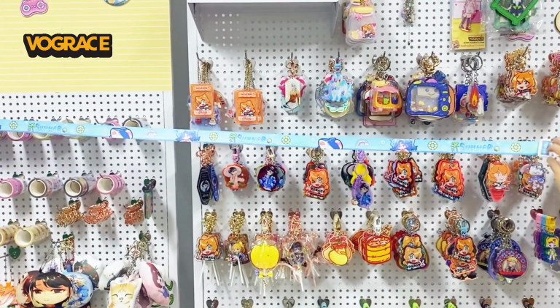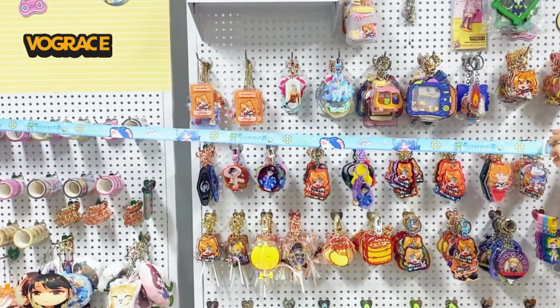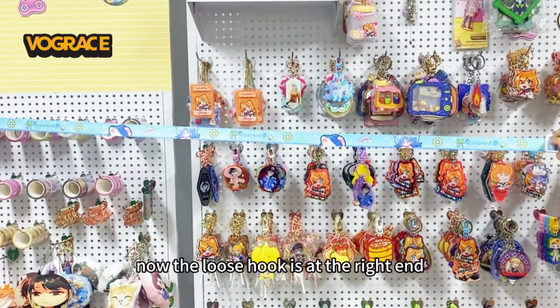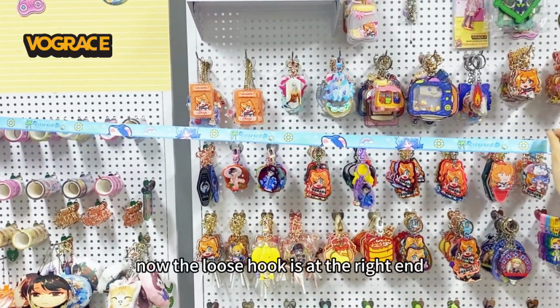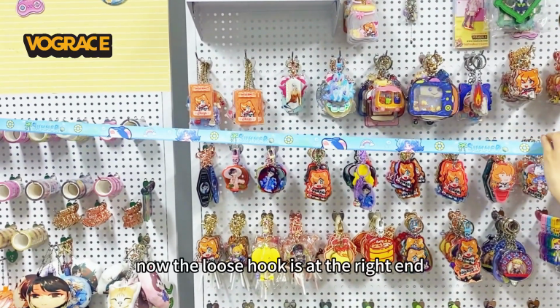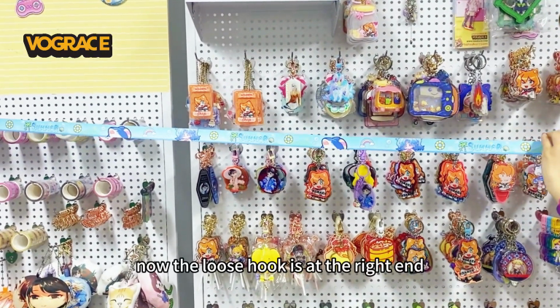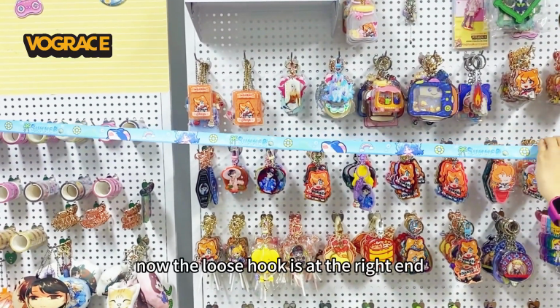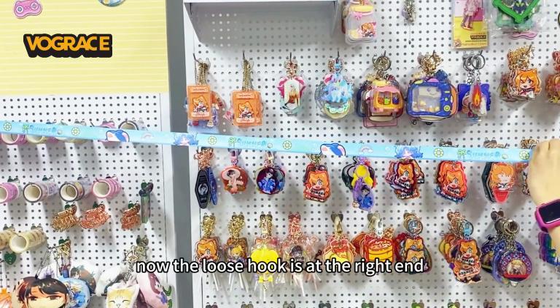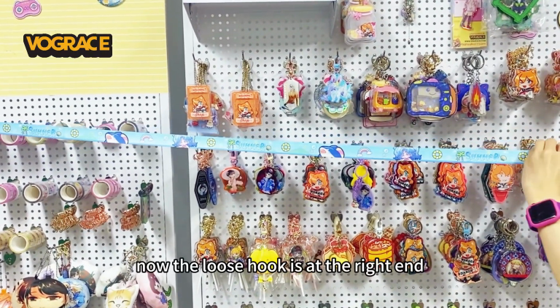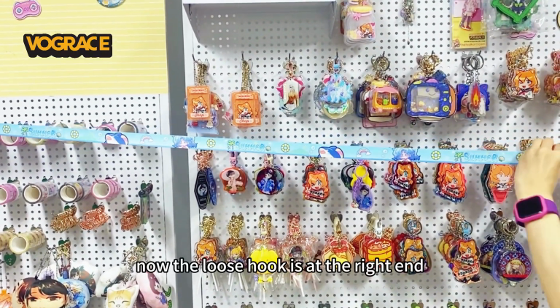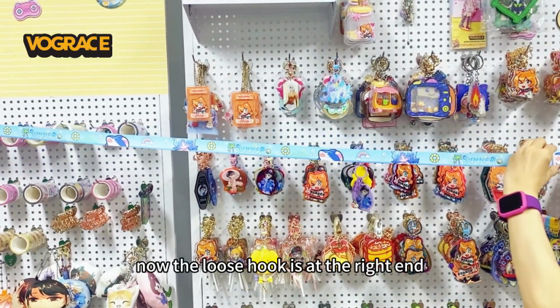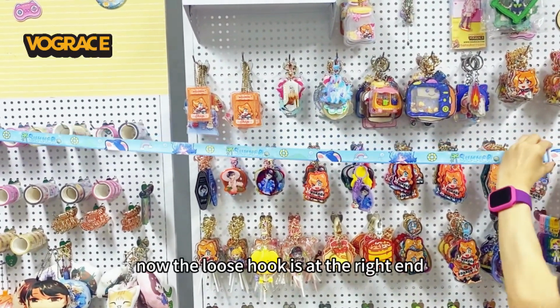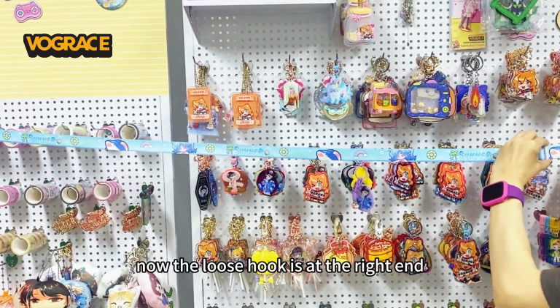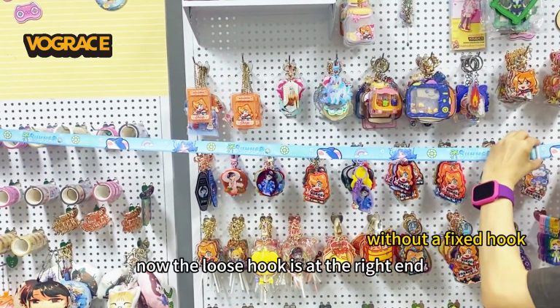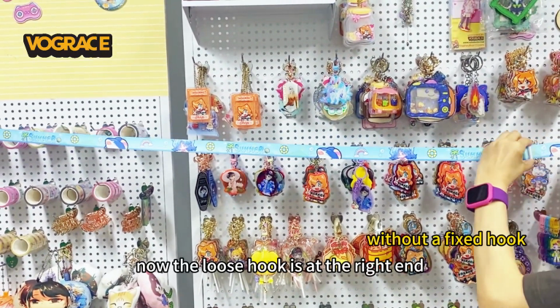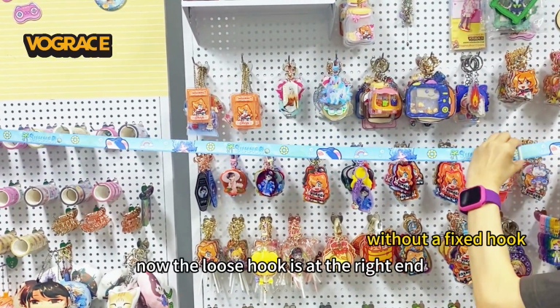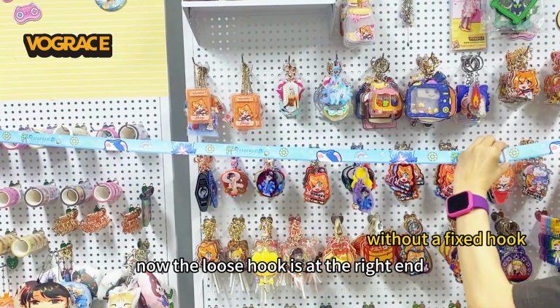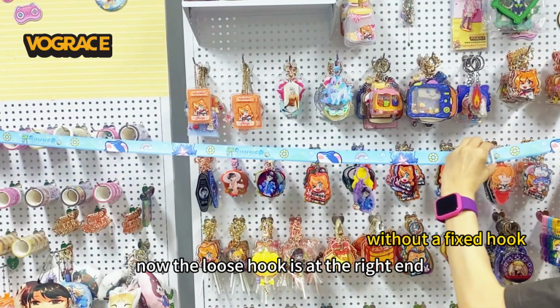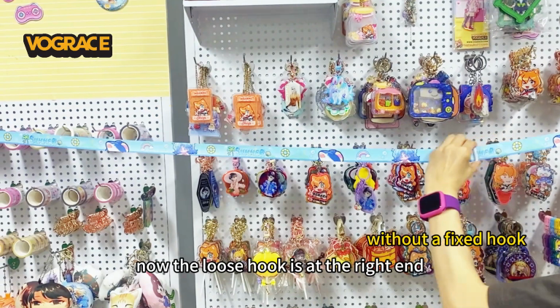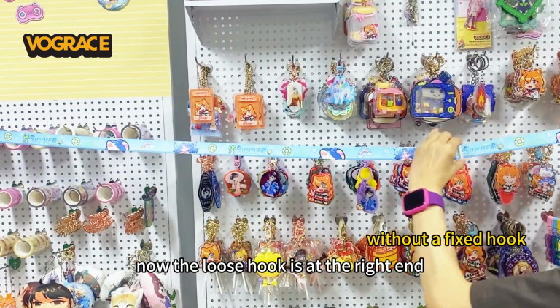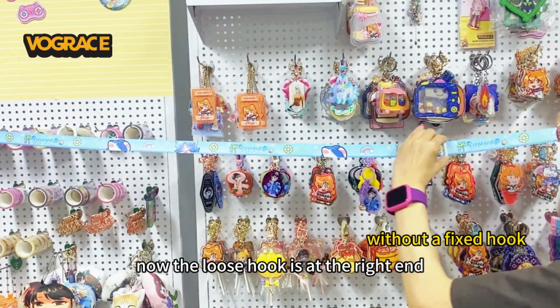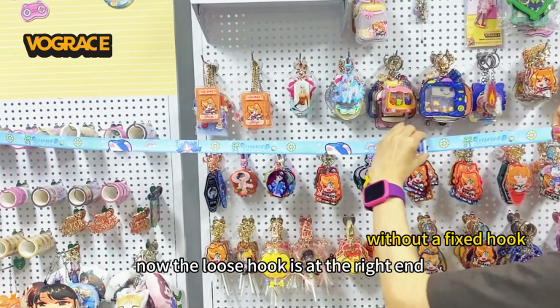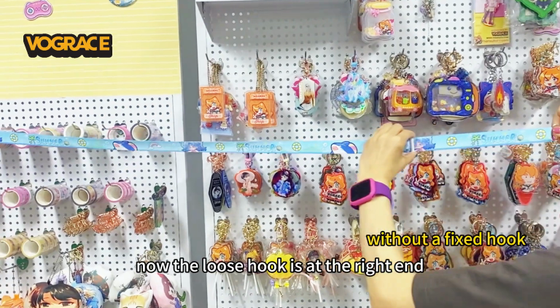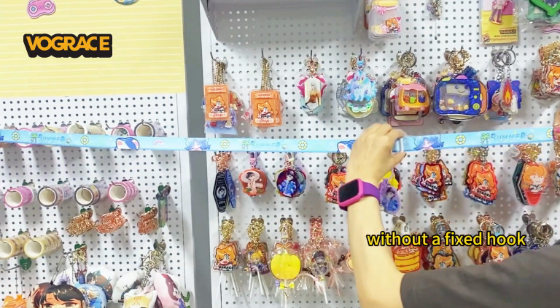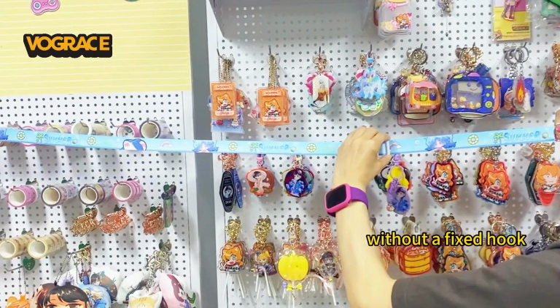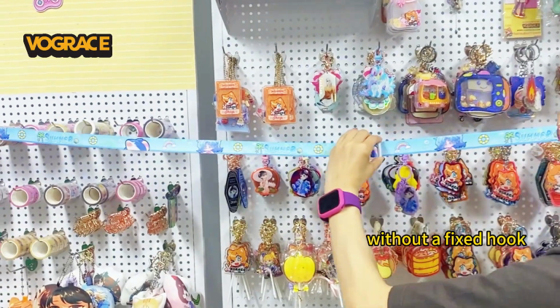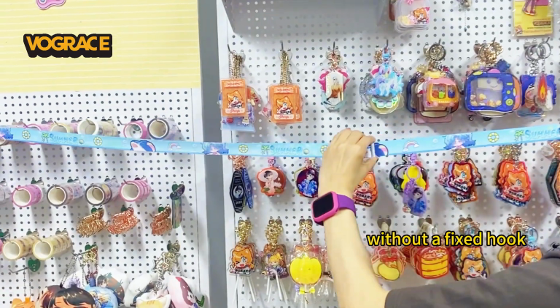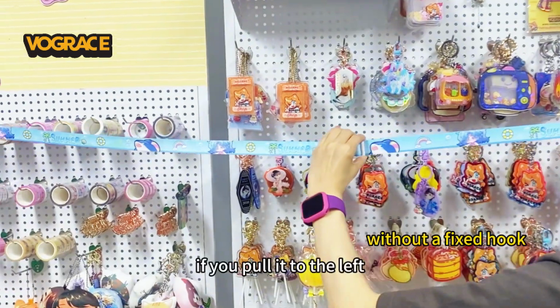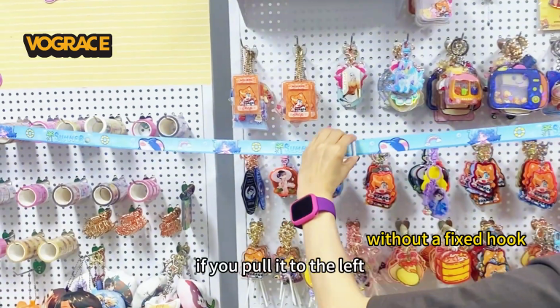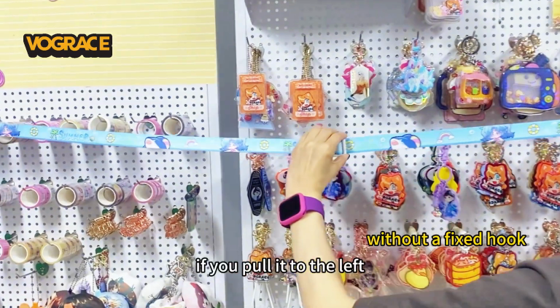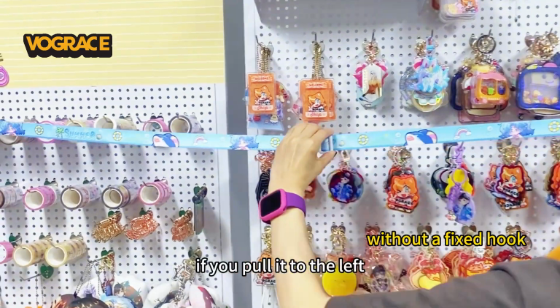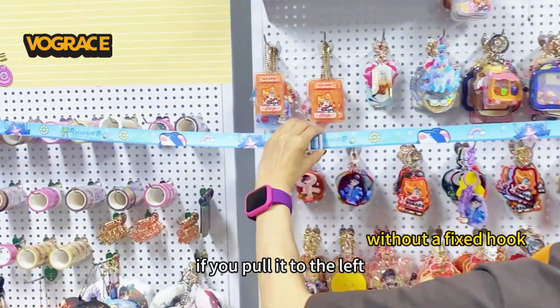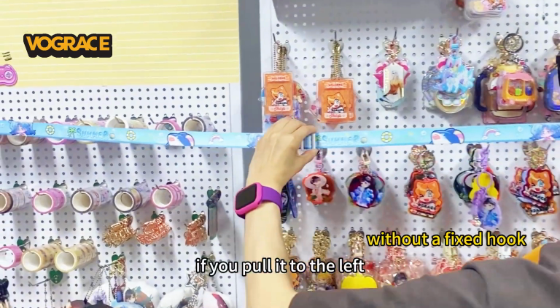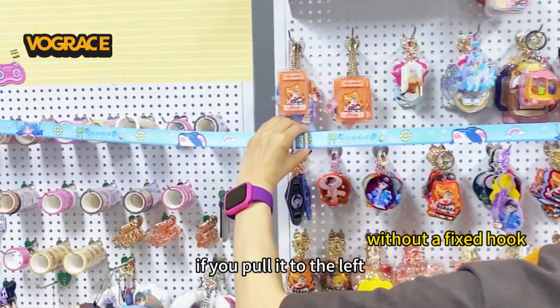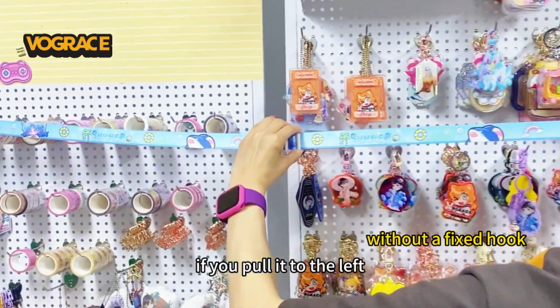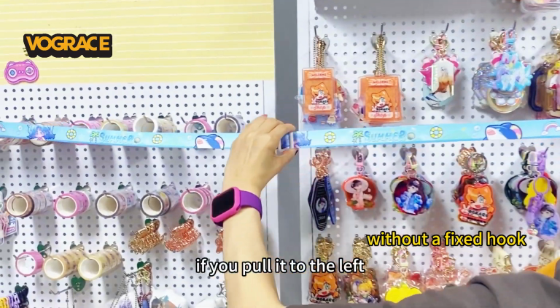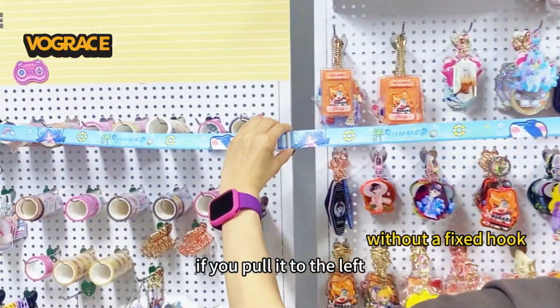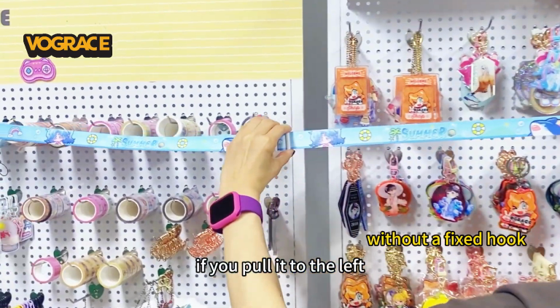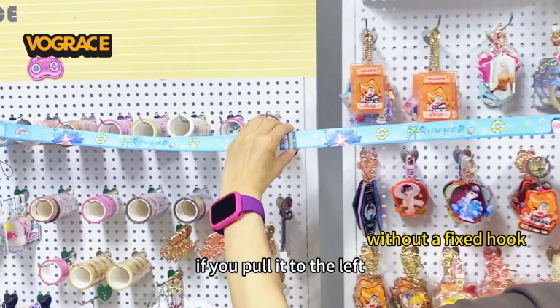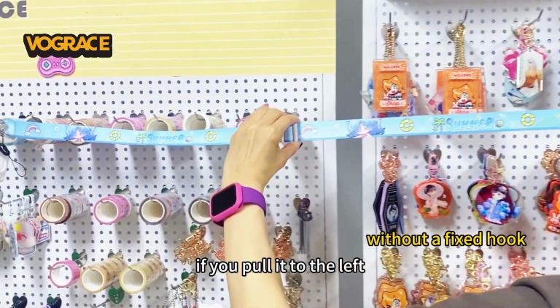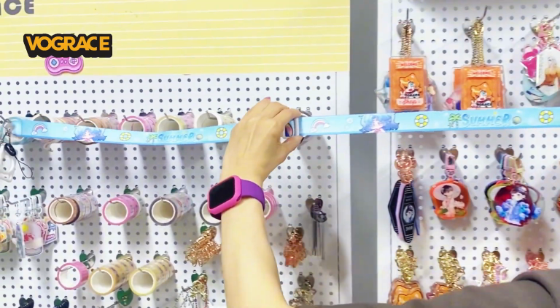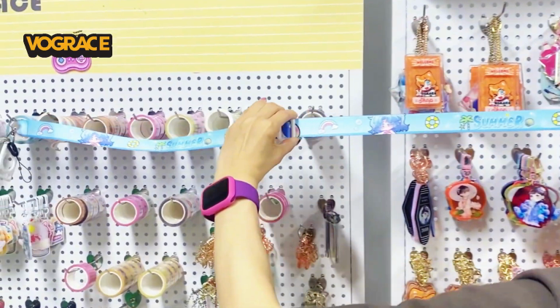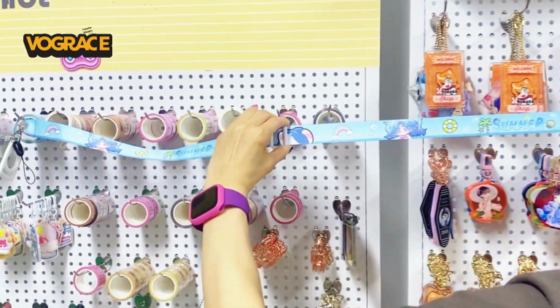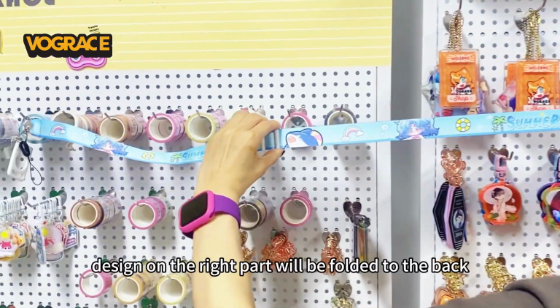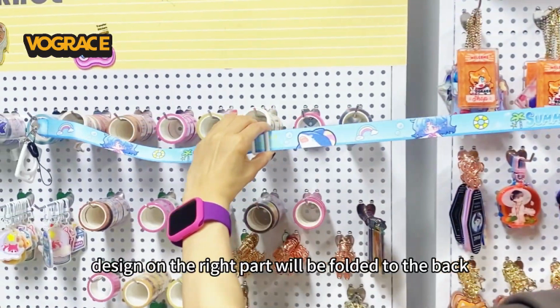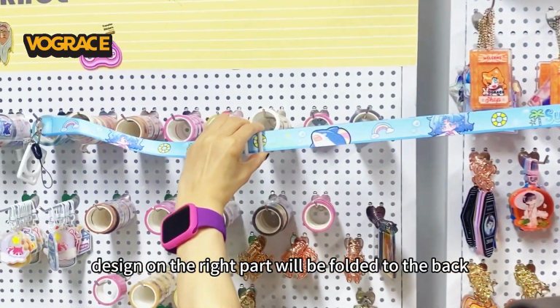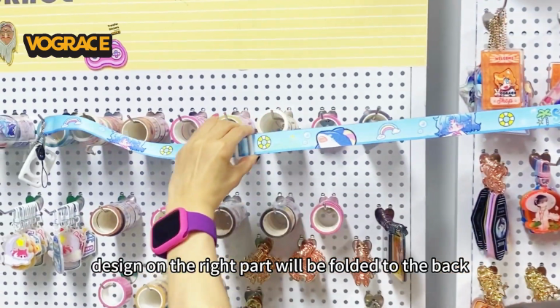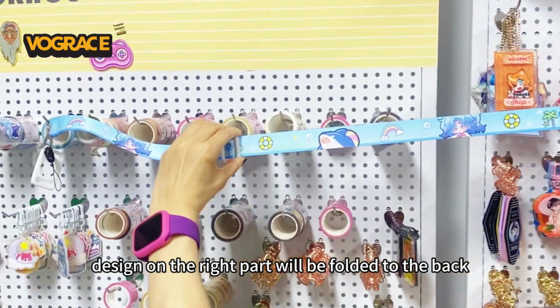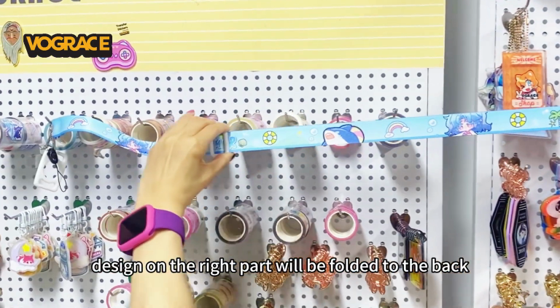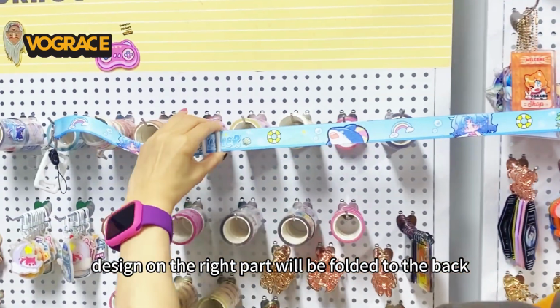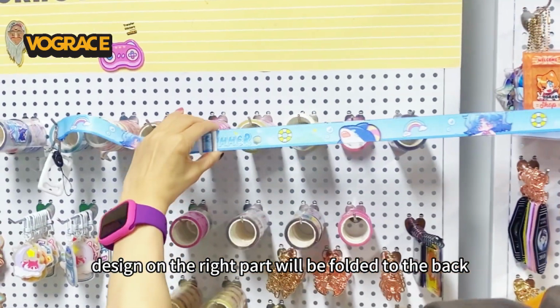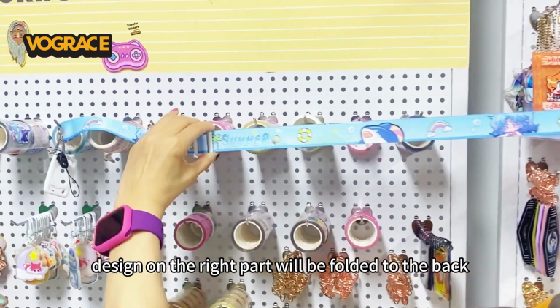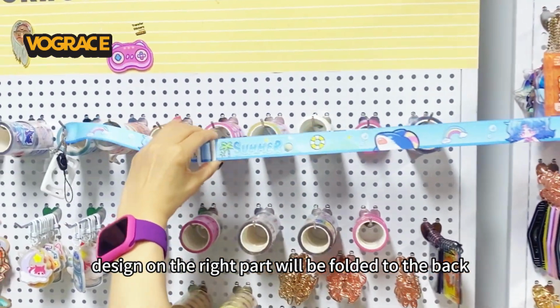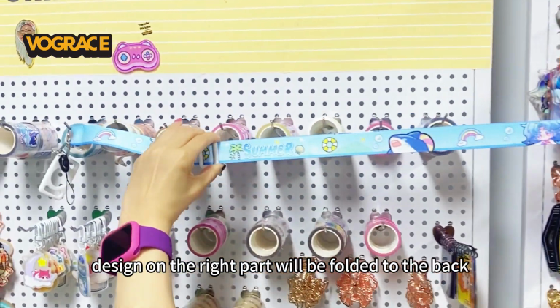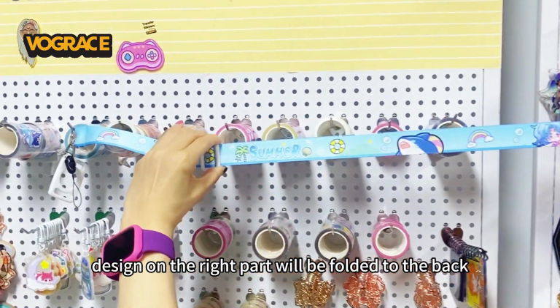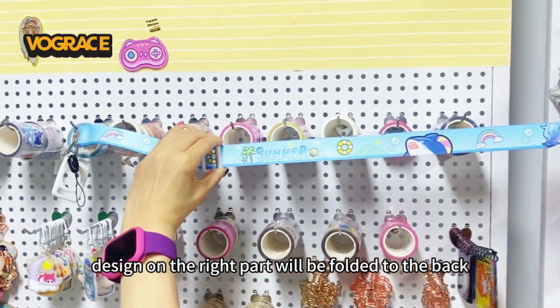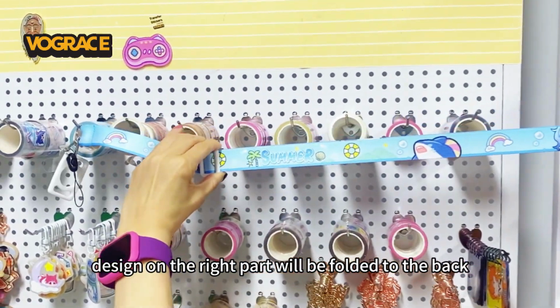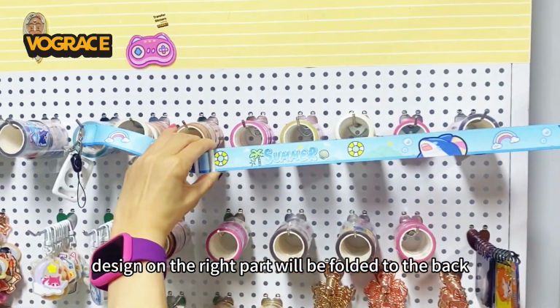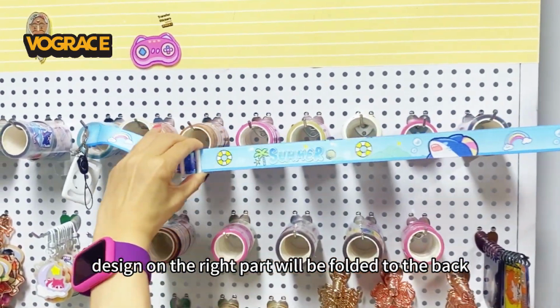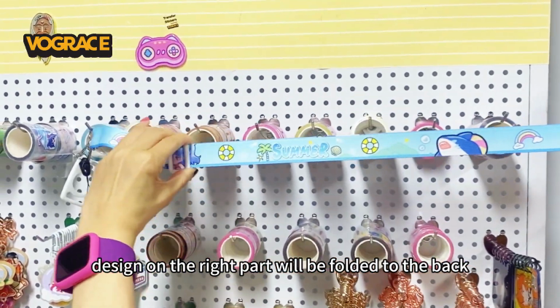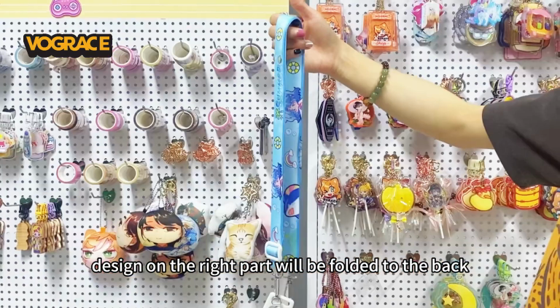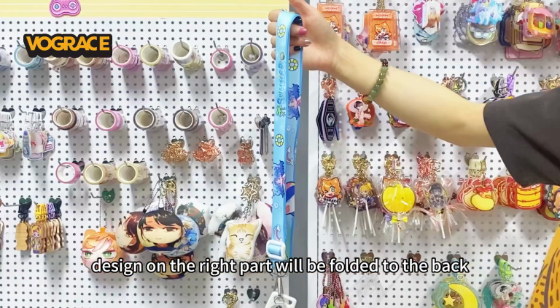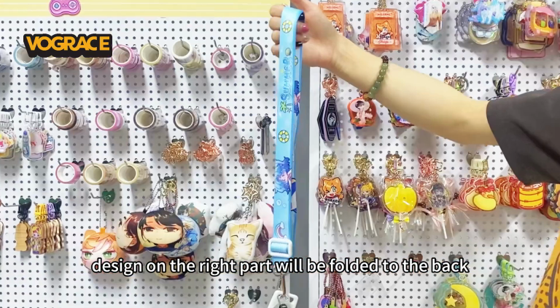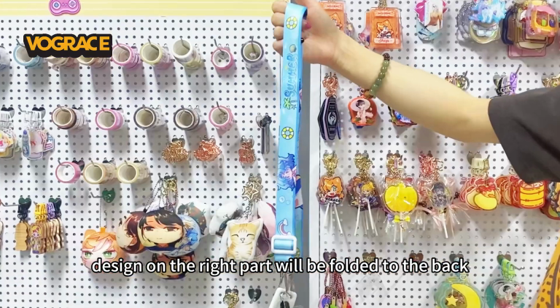Now the loose hook is at the right end. If you pull it to the left, the design on the right part will be folded to the back. I'll see you next week.